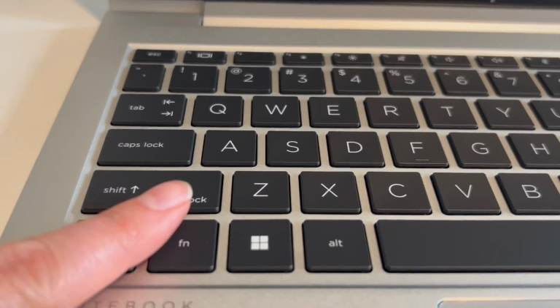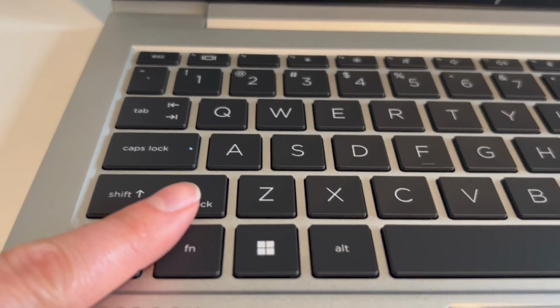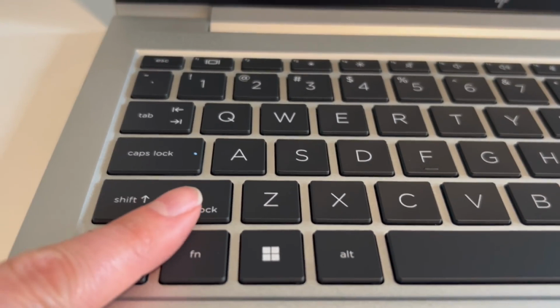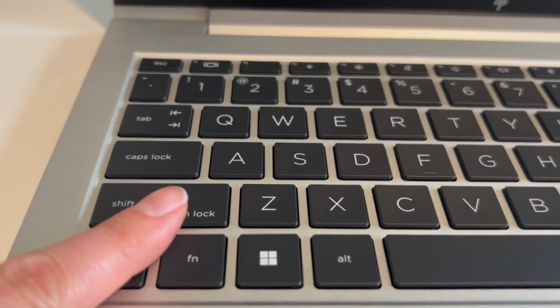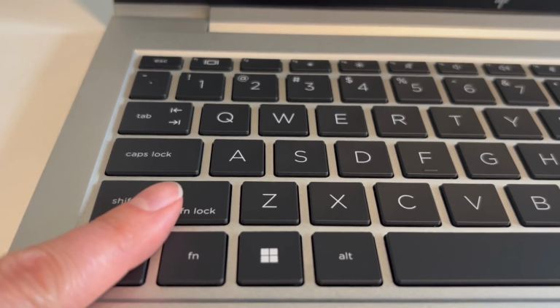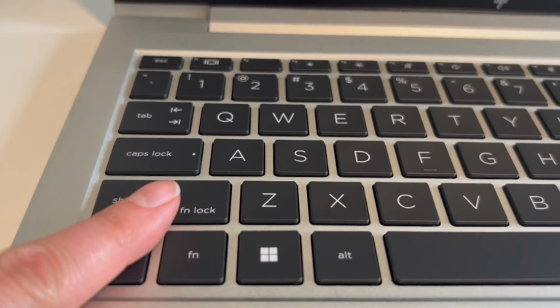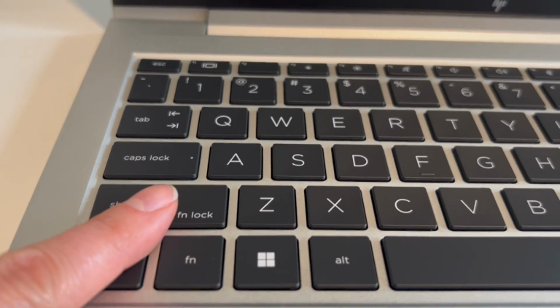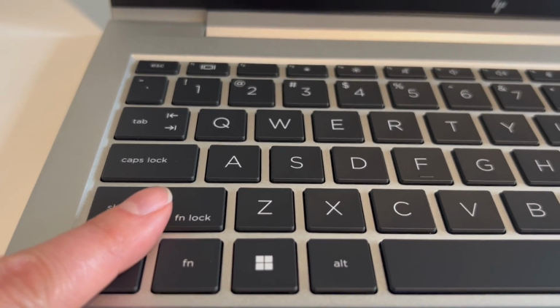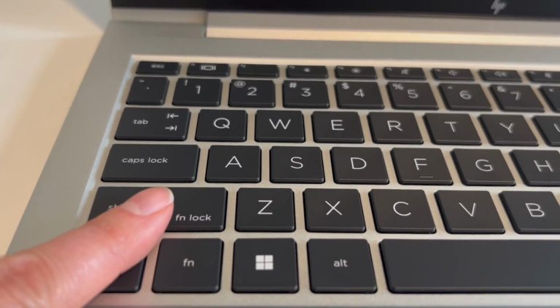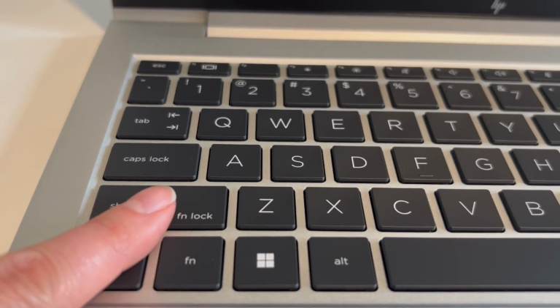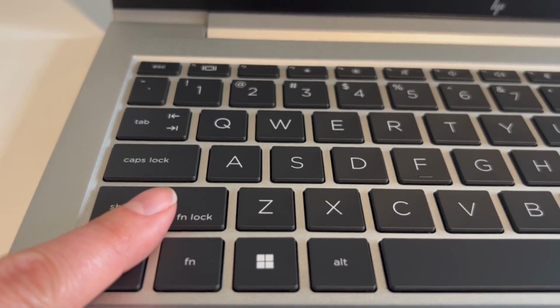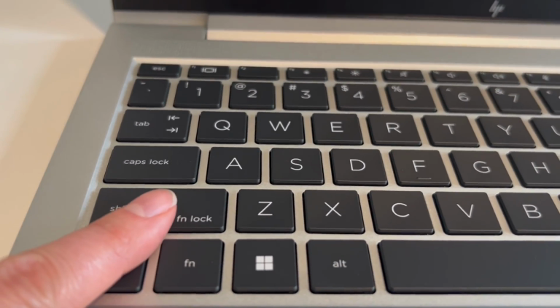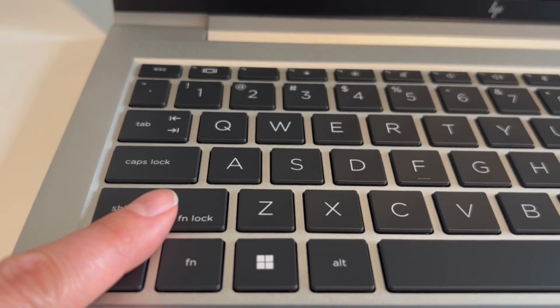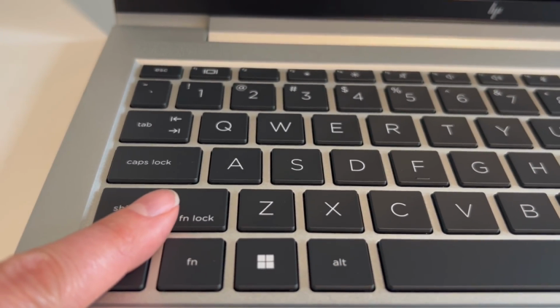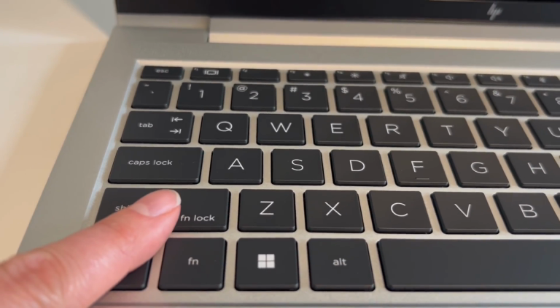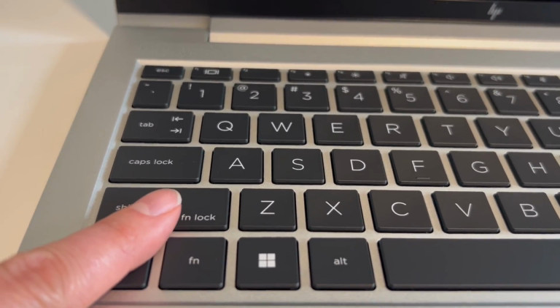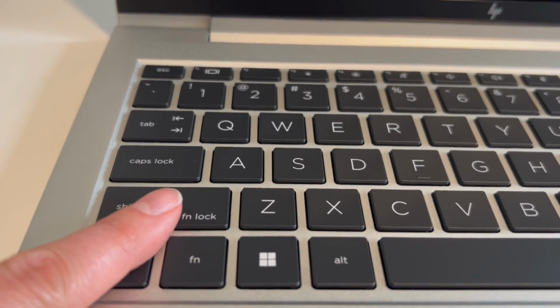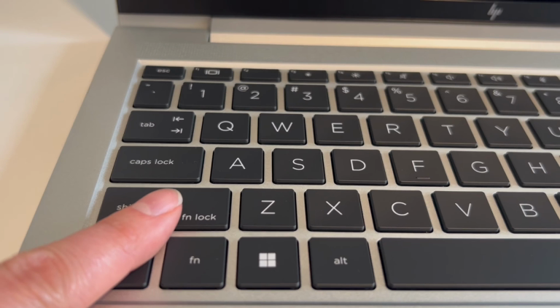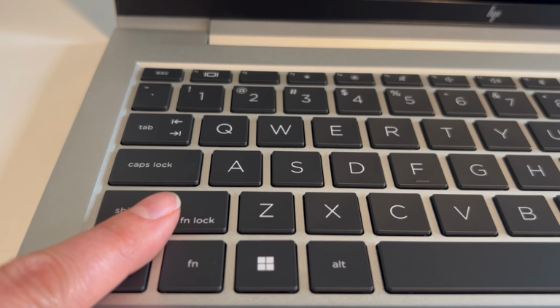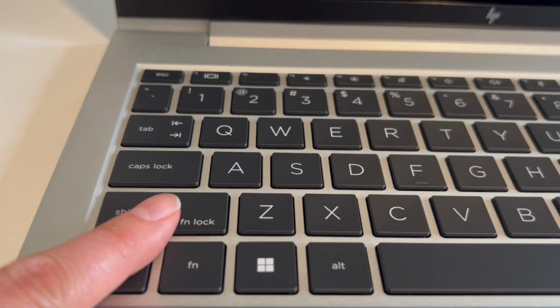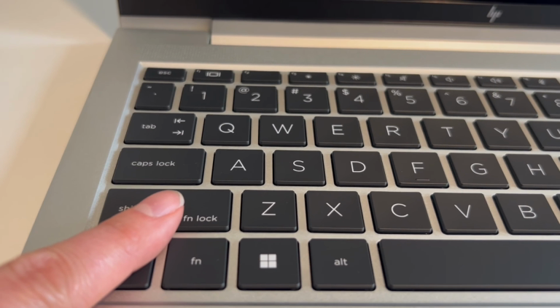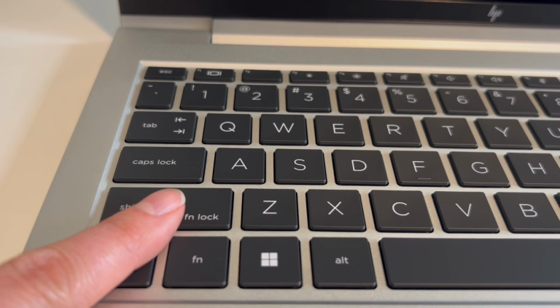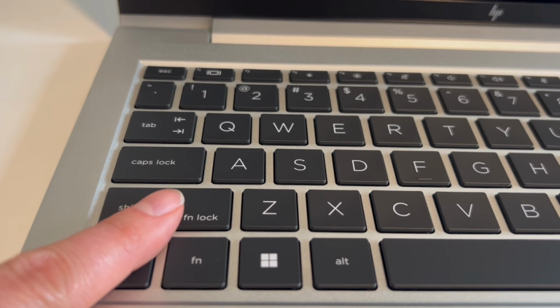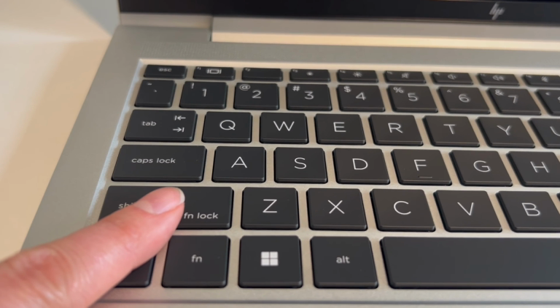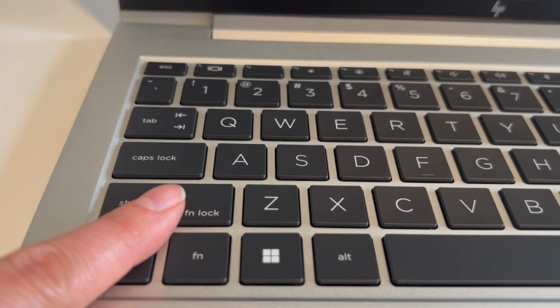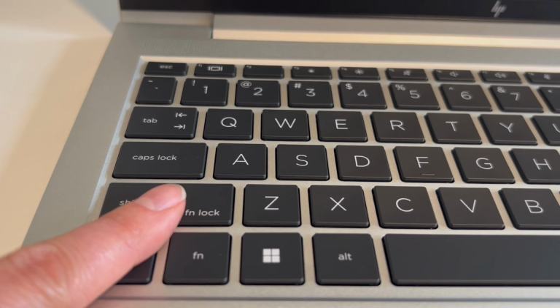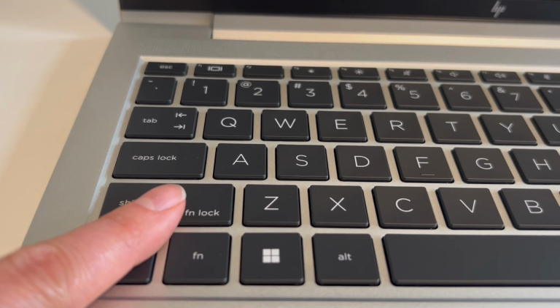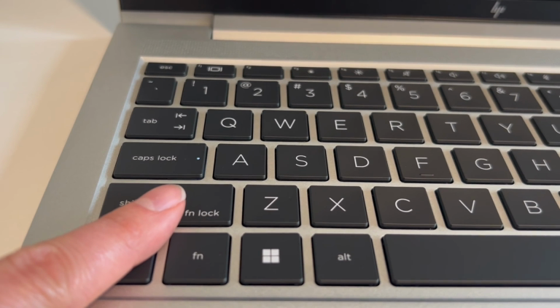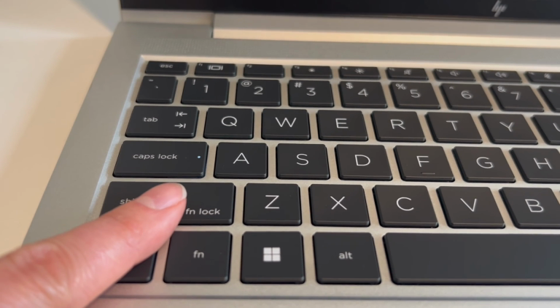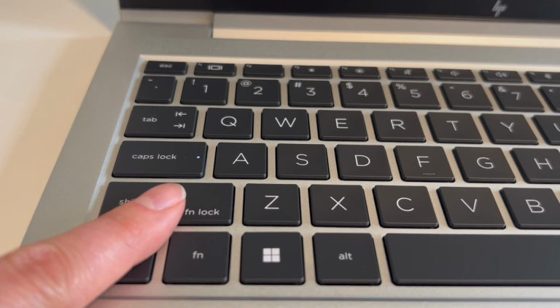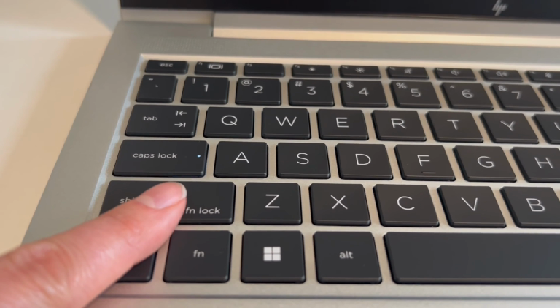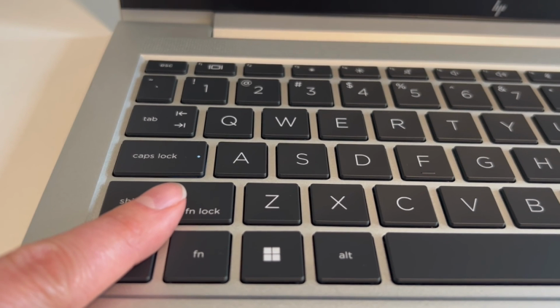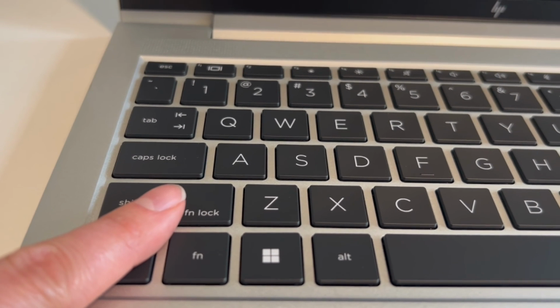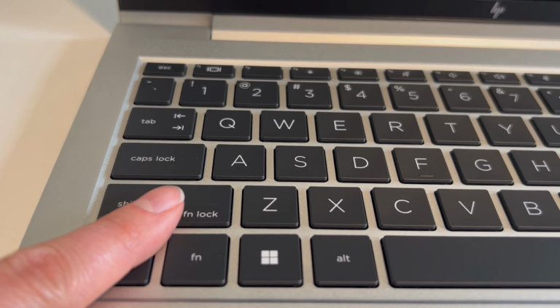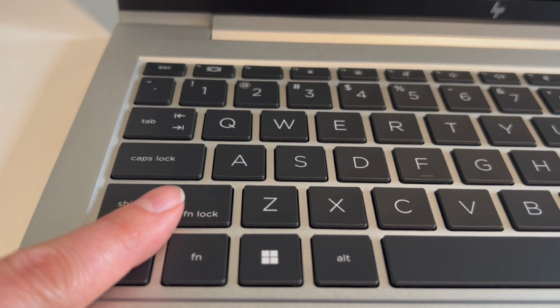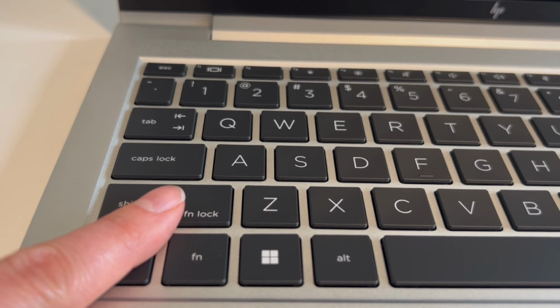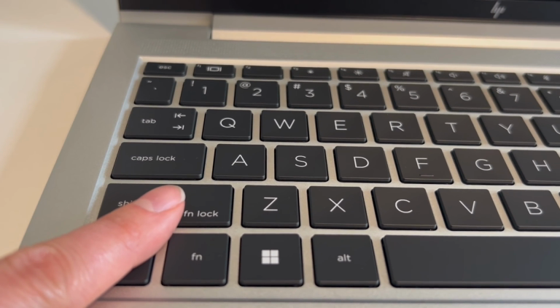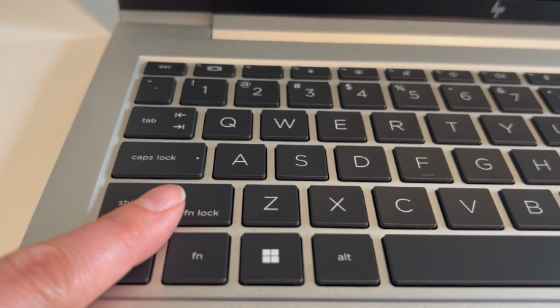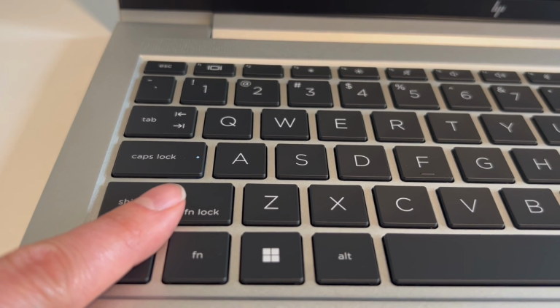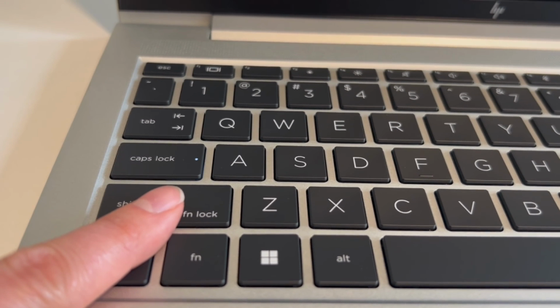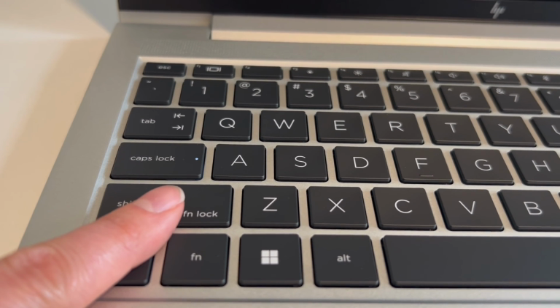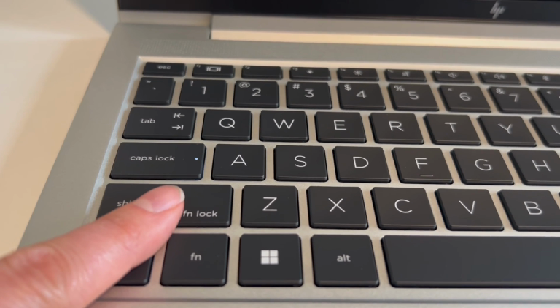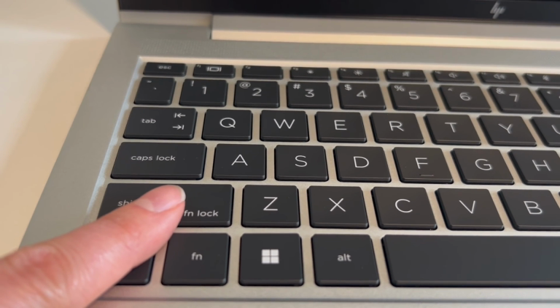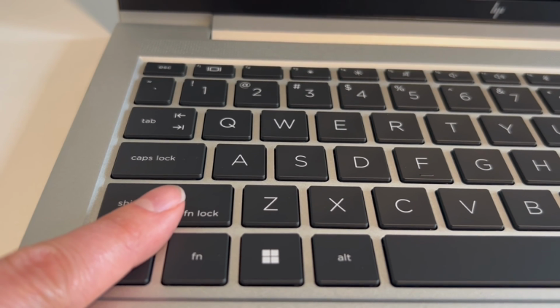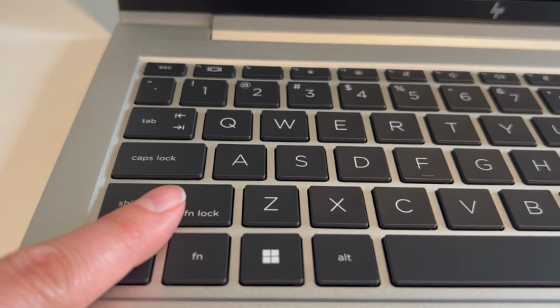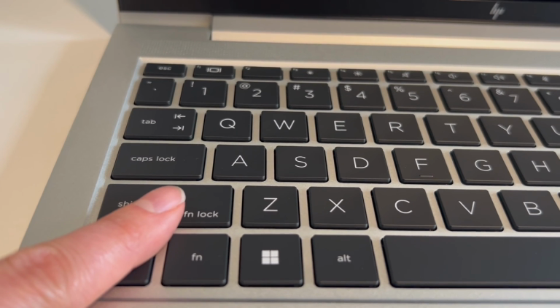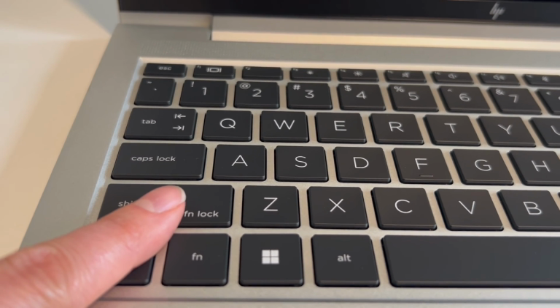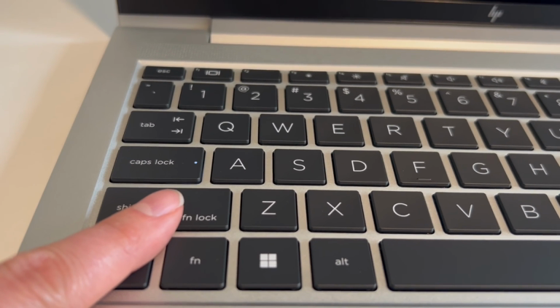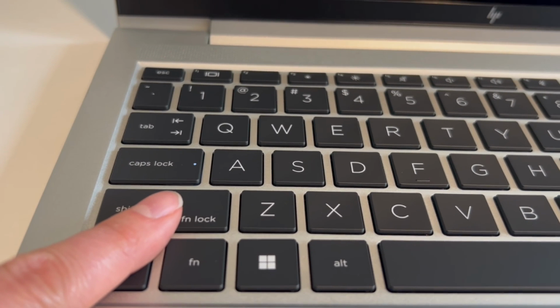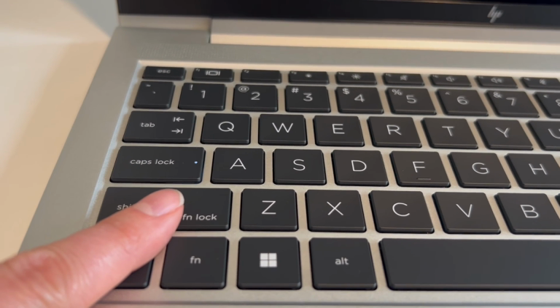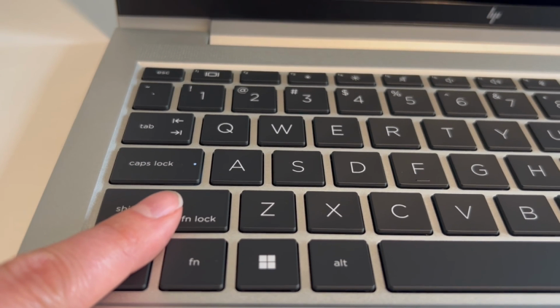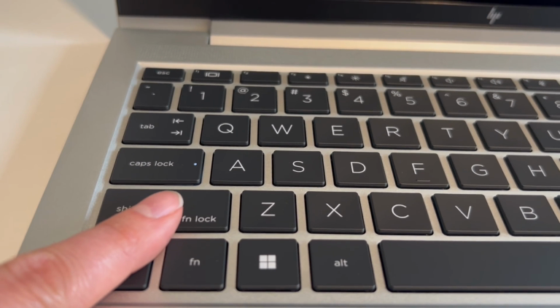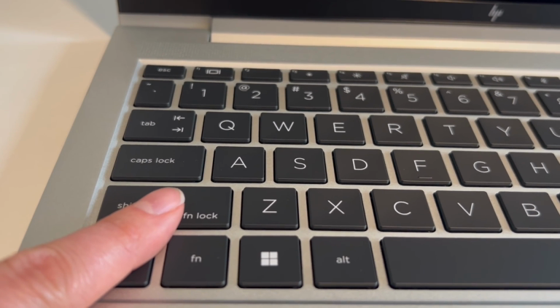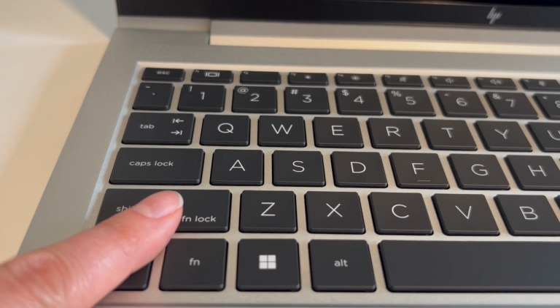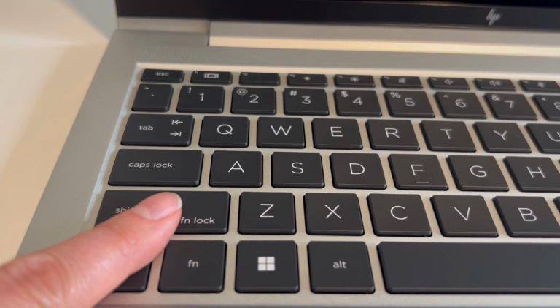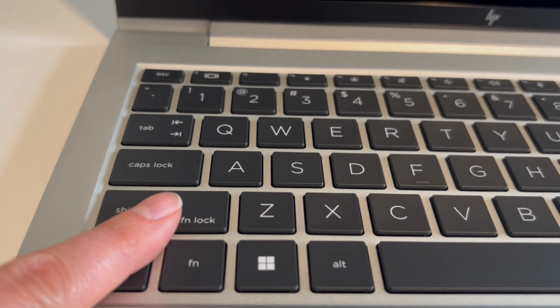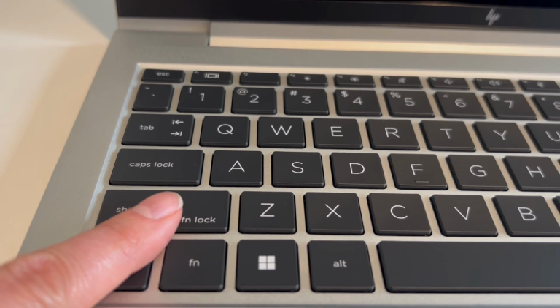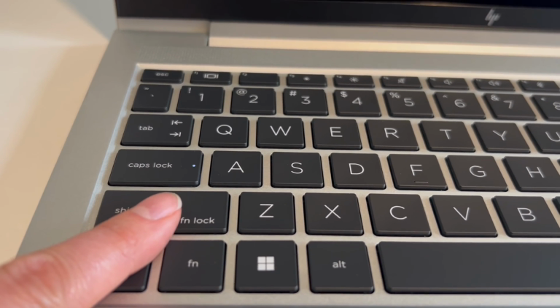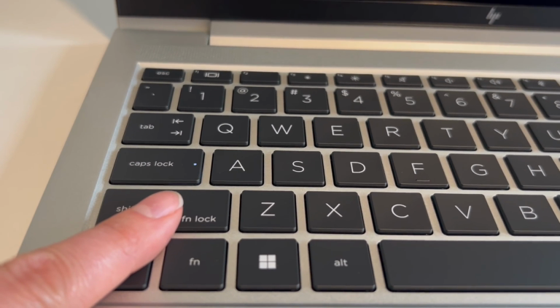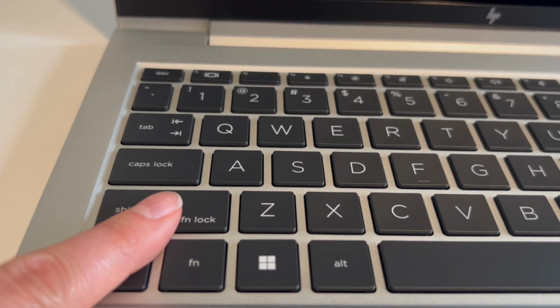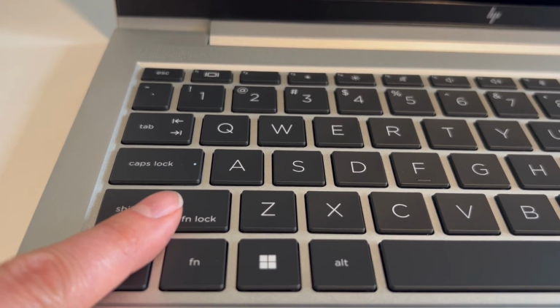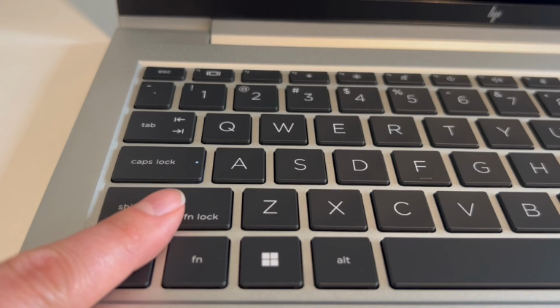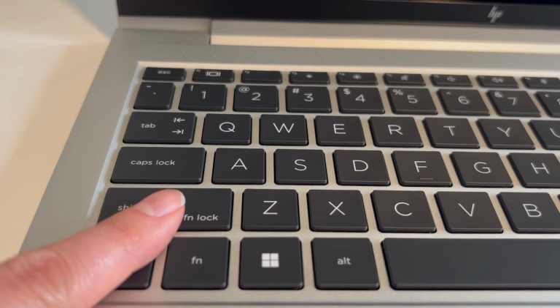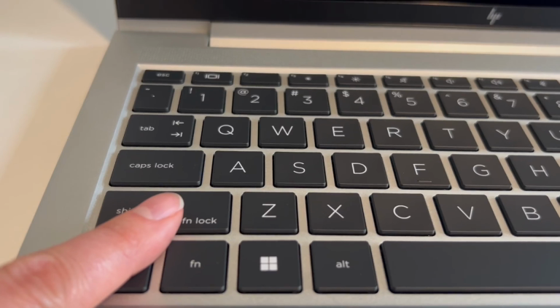As you can see, my caps lock is blinking: one, two, three — space — then one, two.